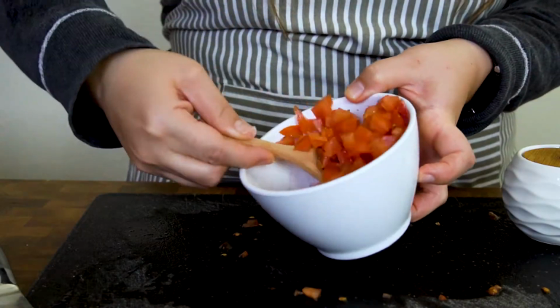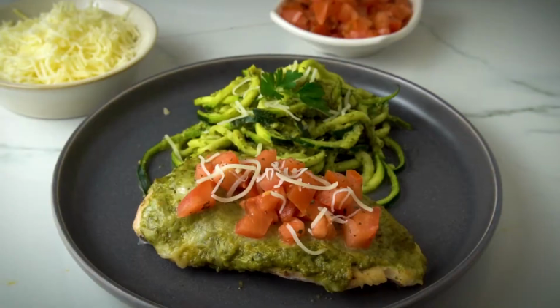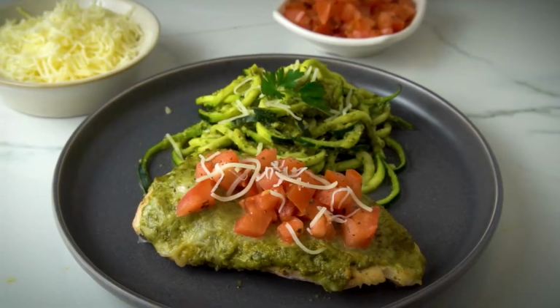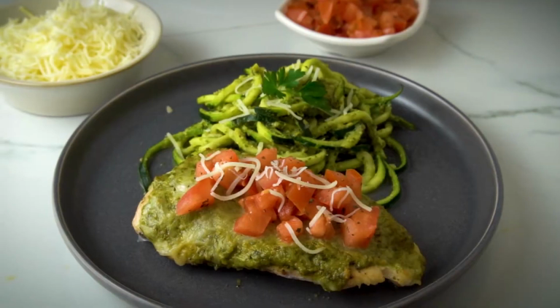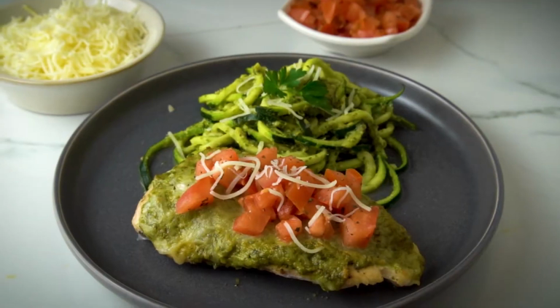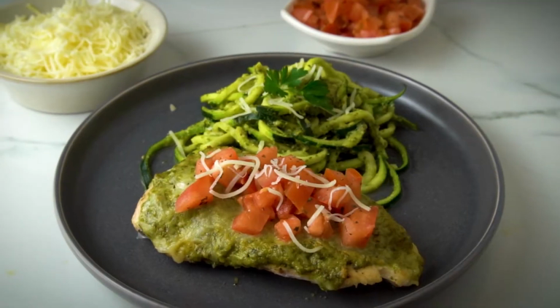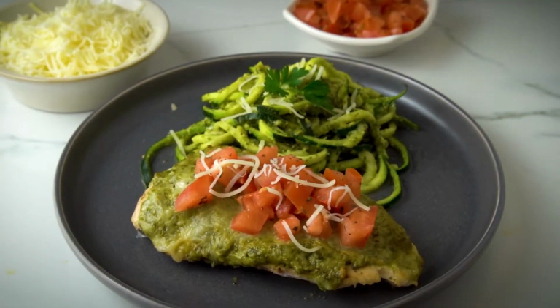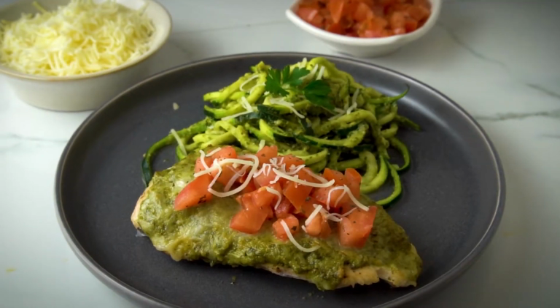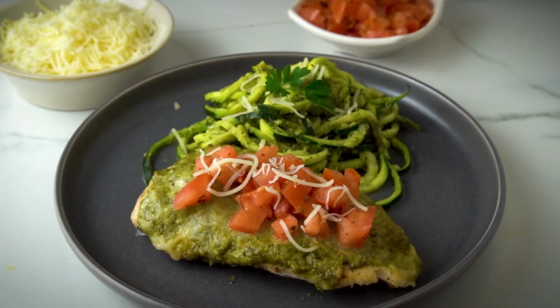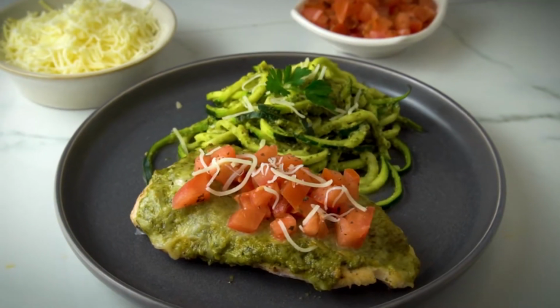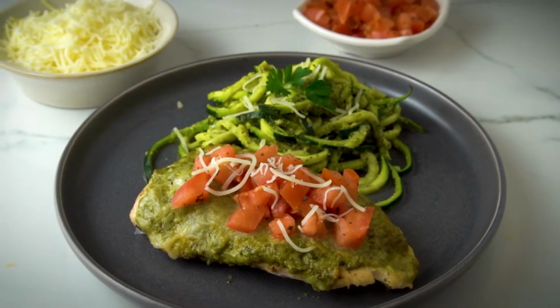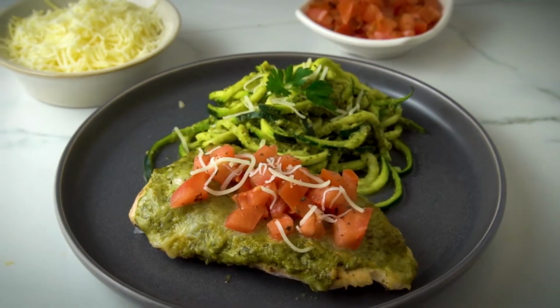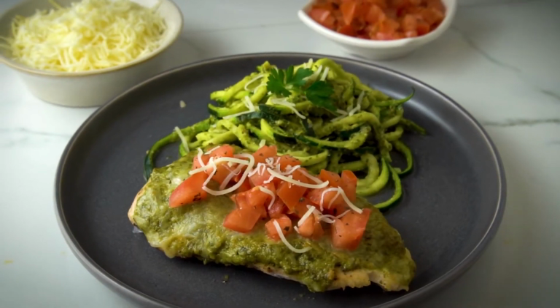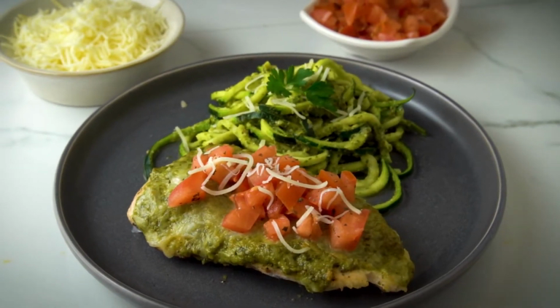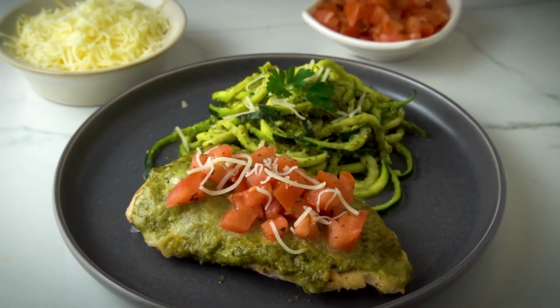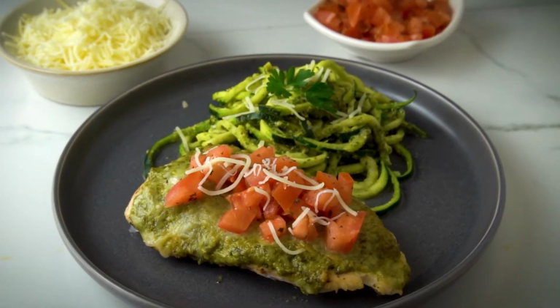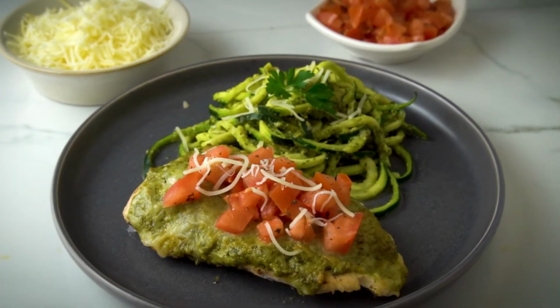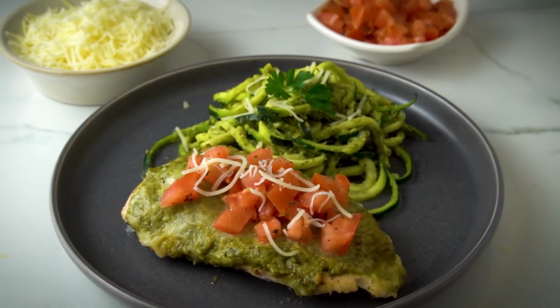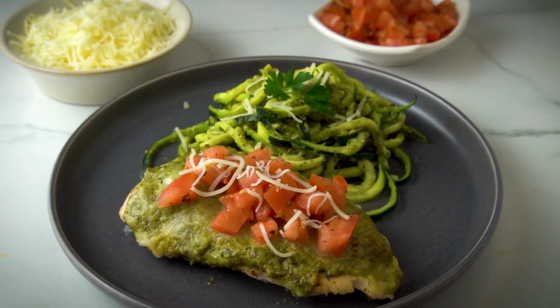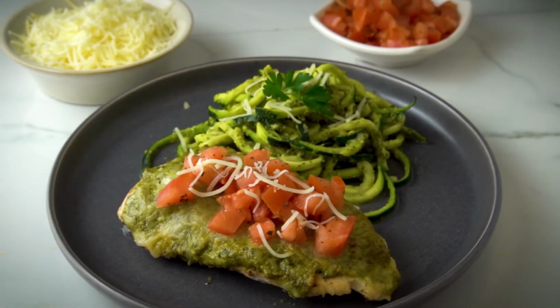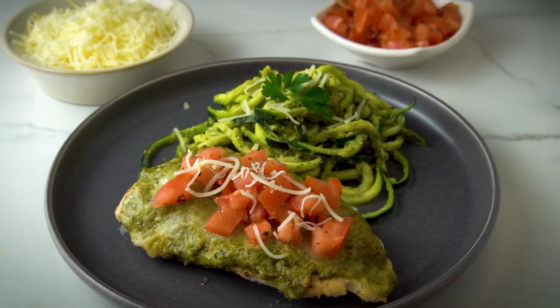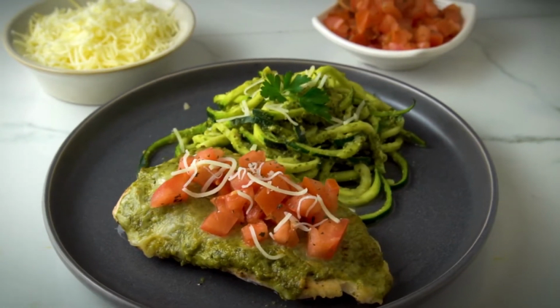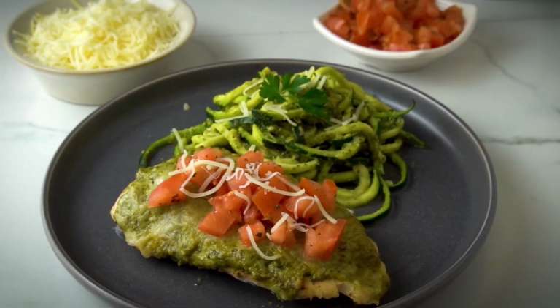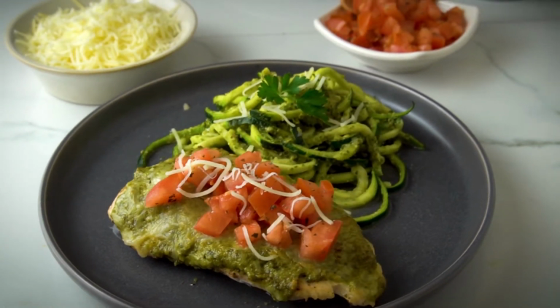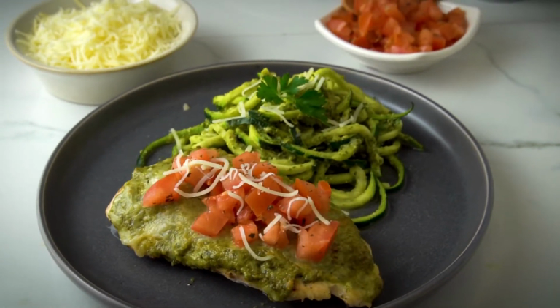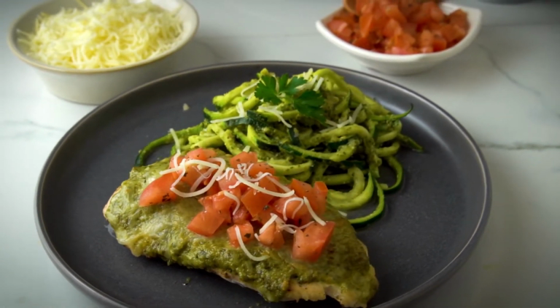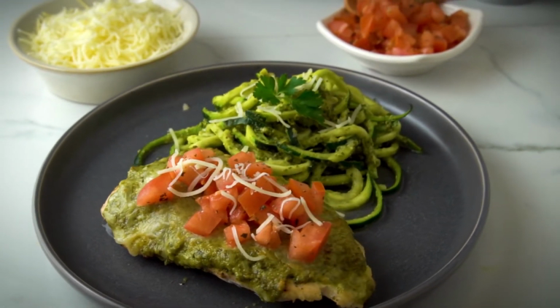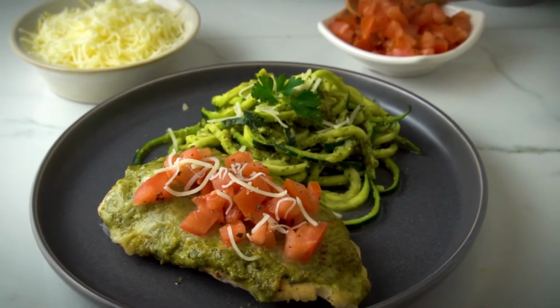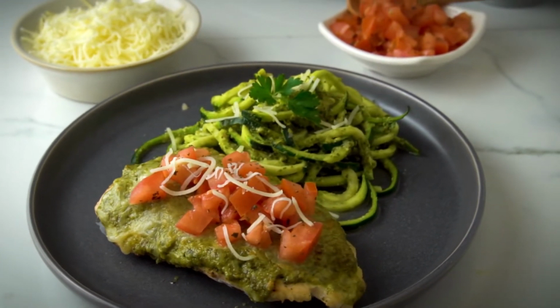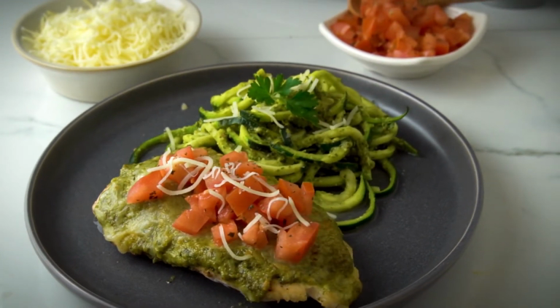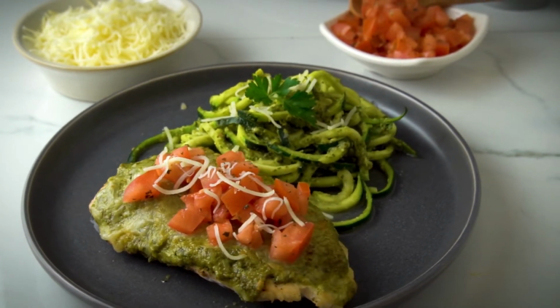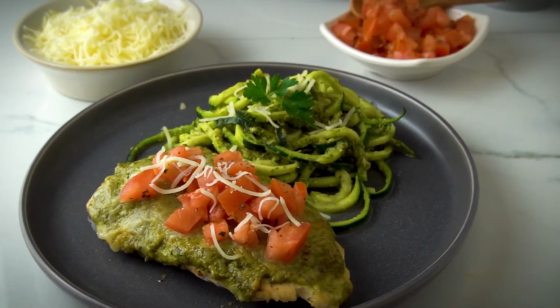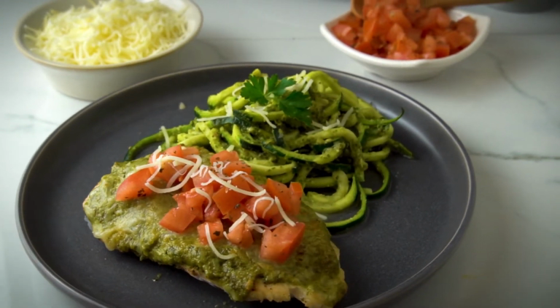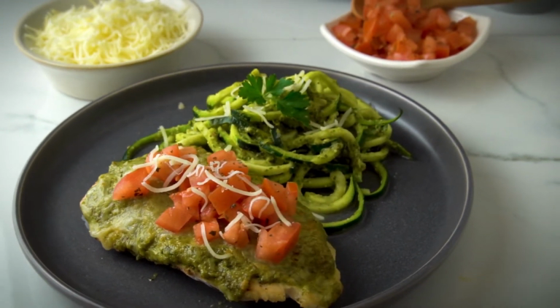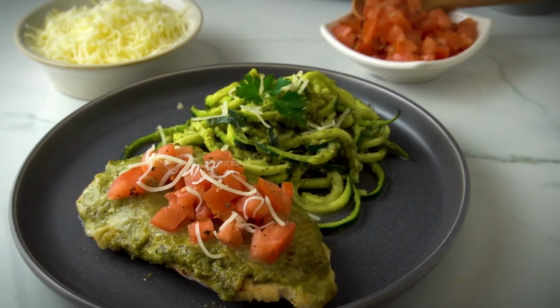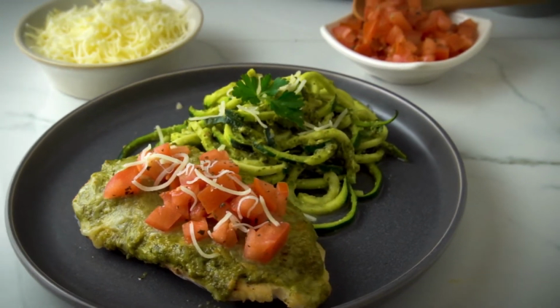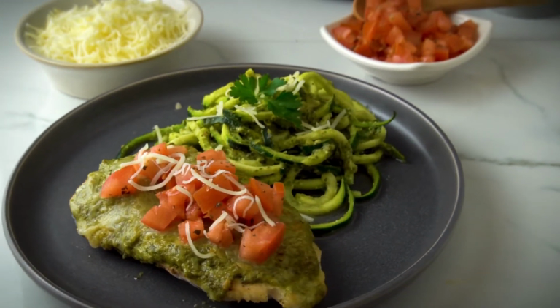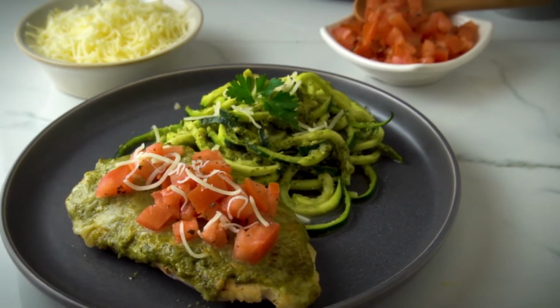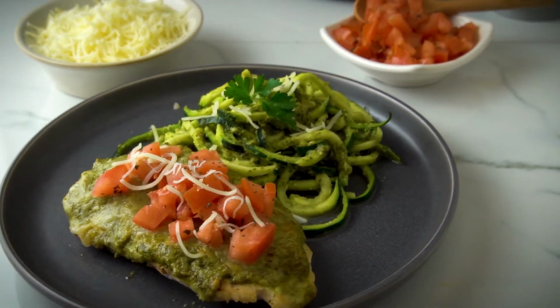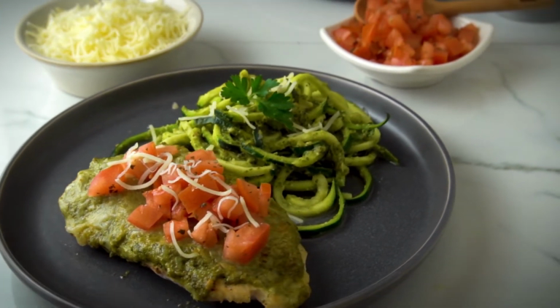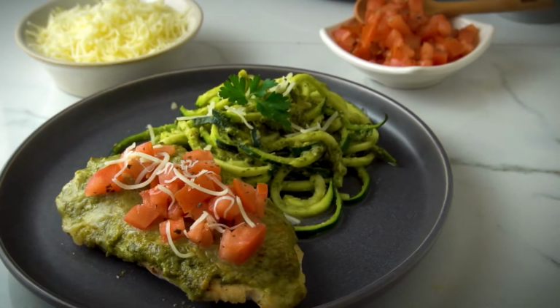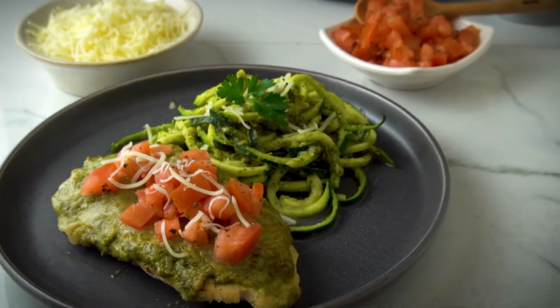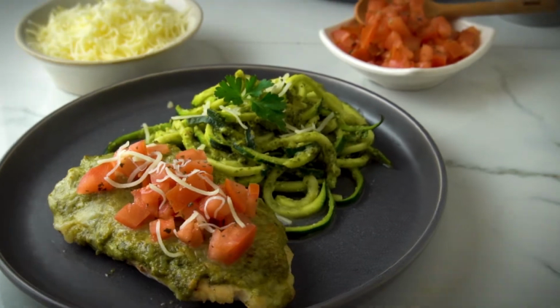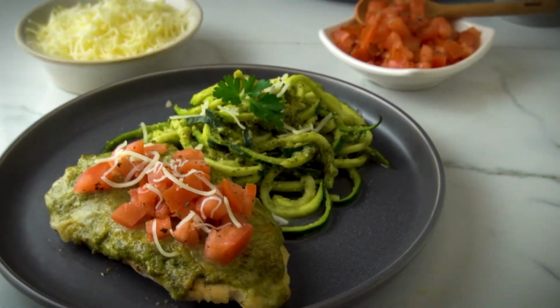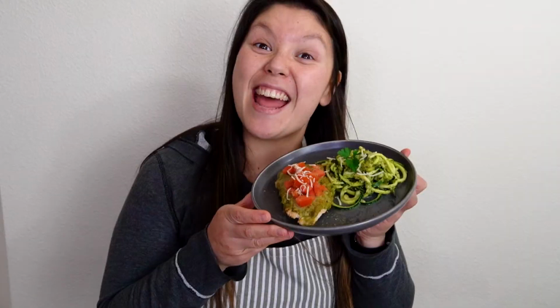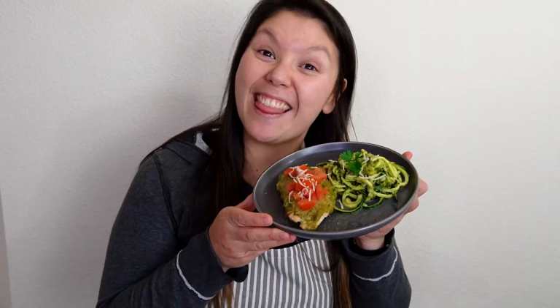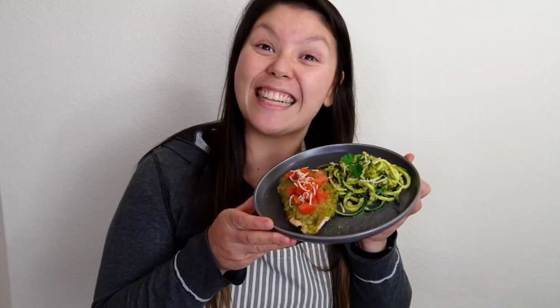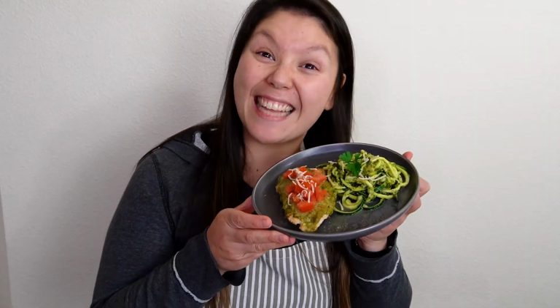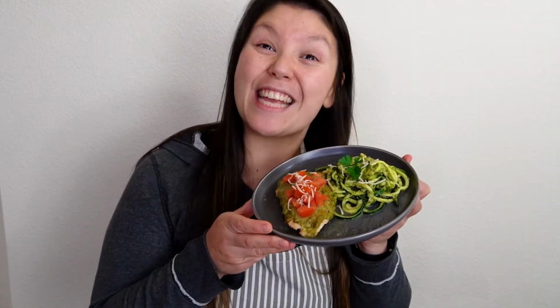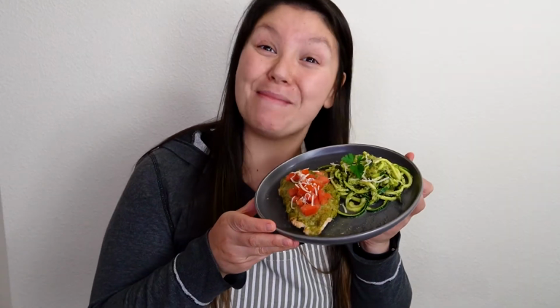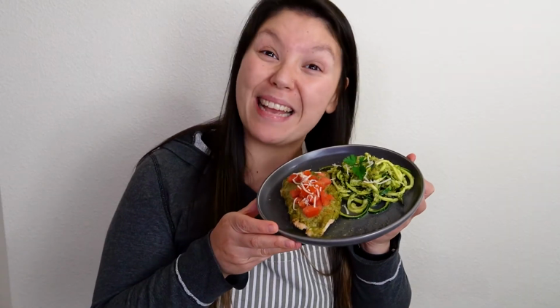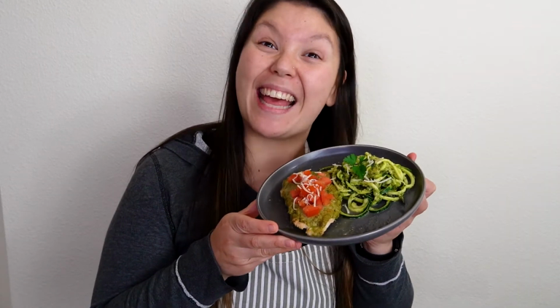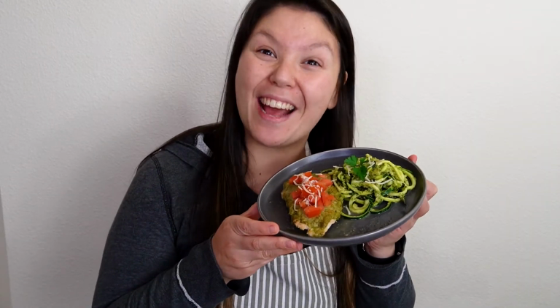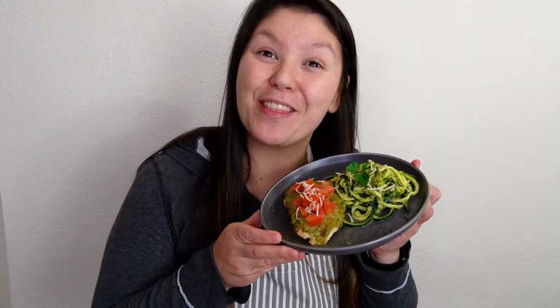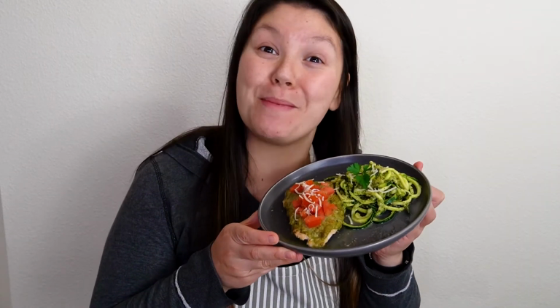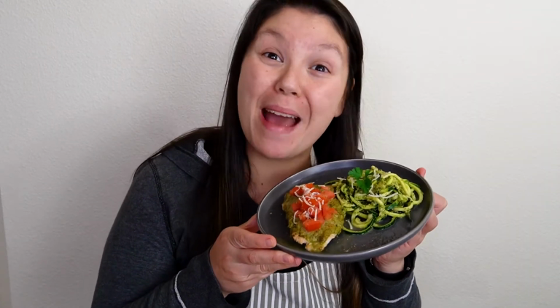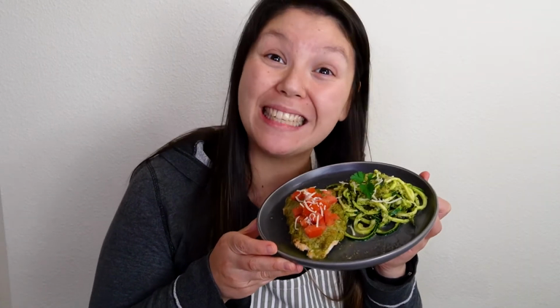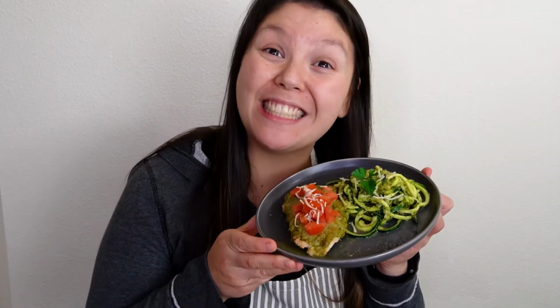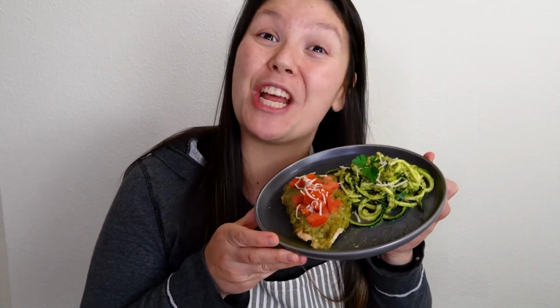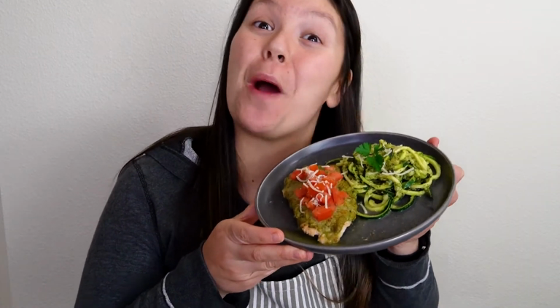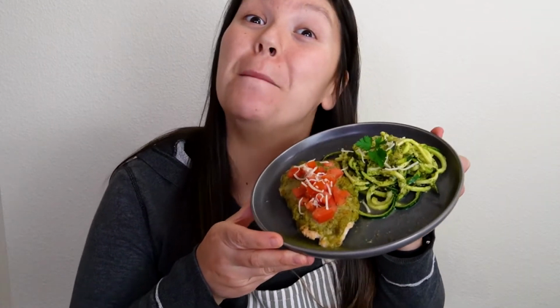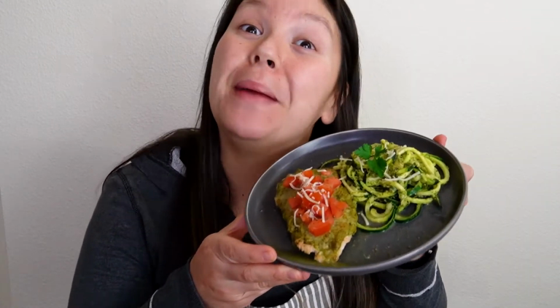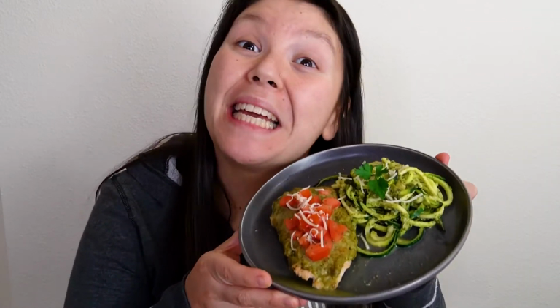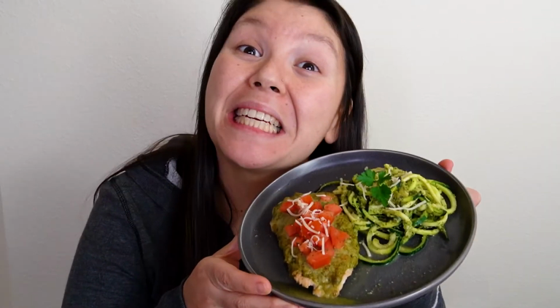Throw all this shit on a plate and voila. Bon appetit. Now that's how you make the healthy pesto, bitch.